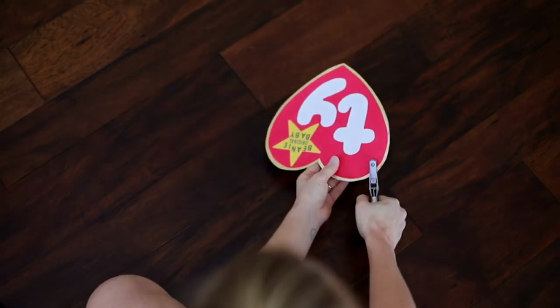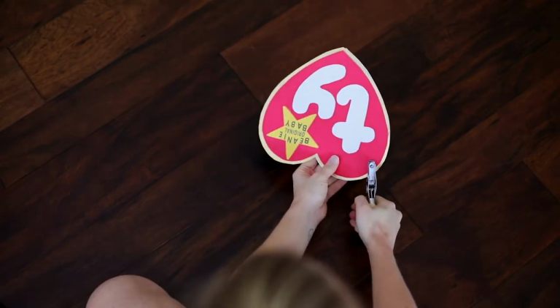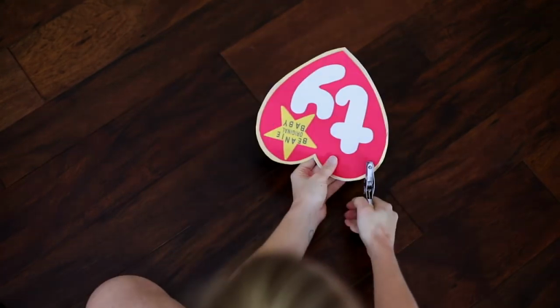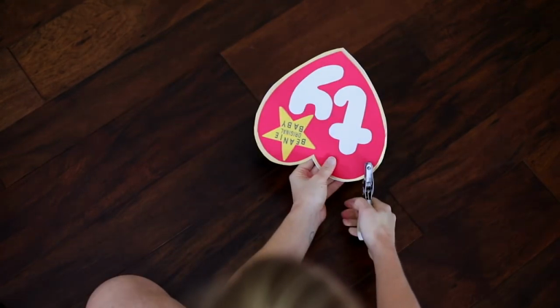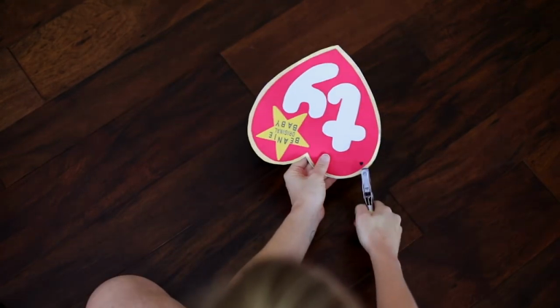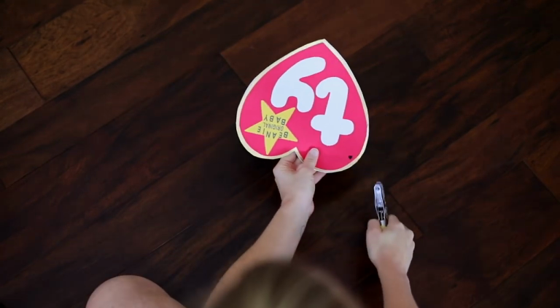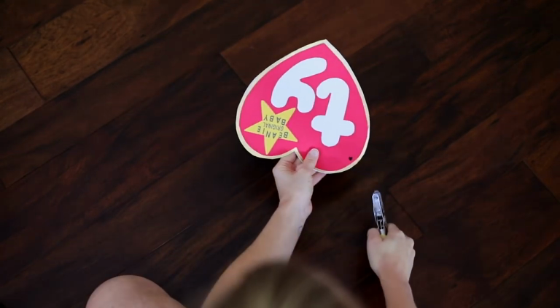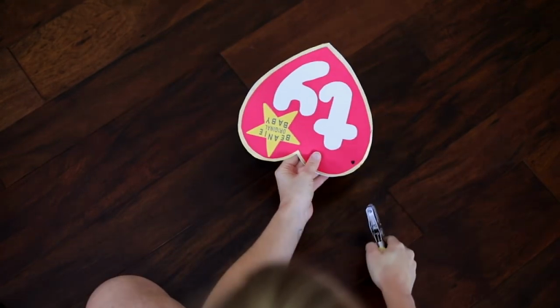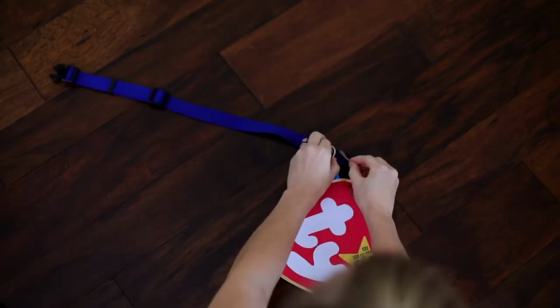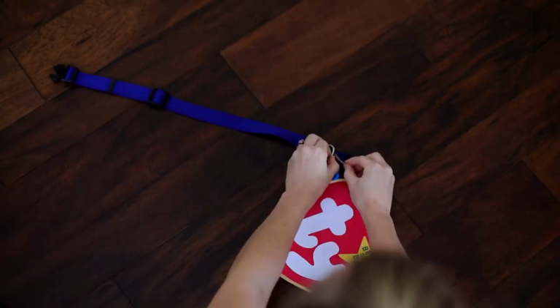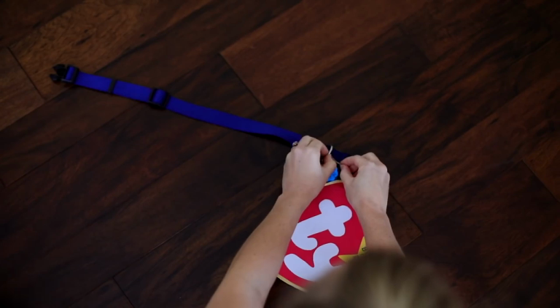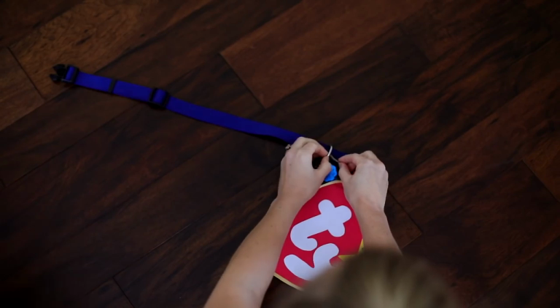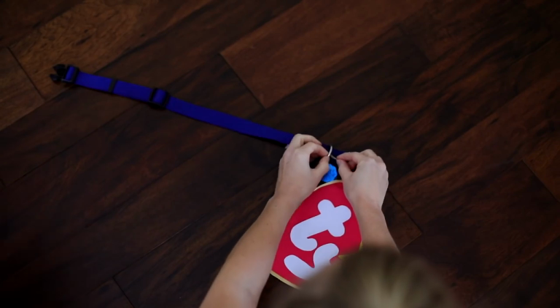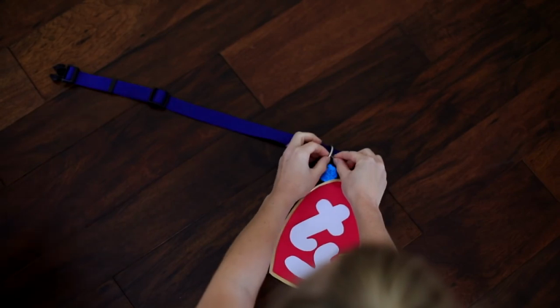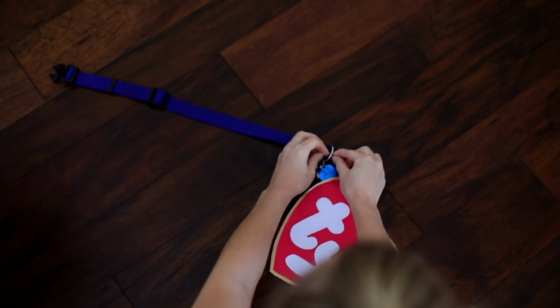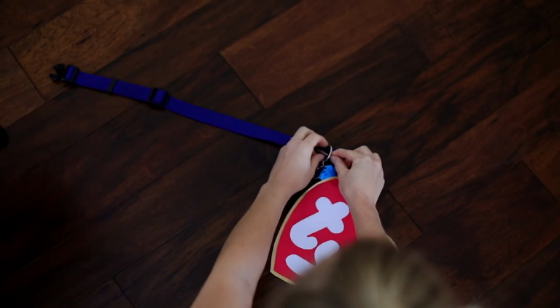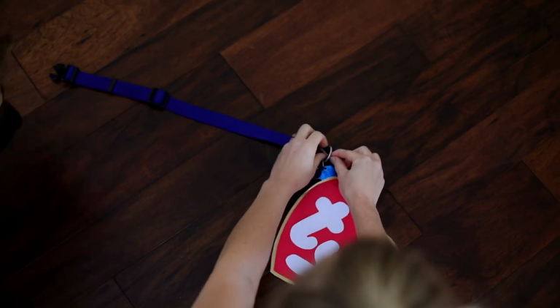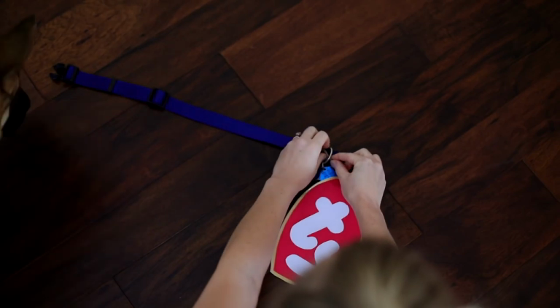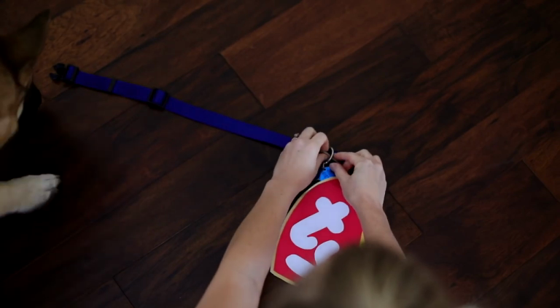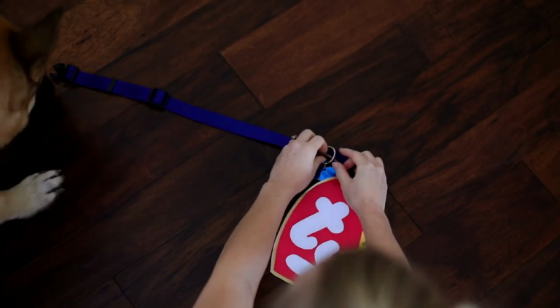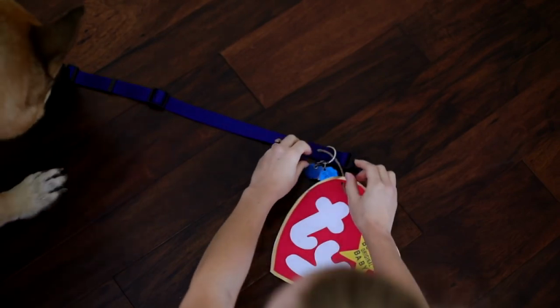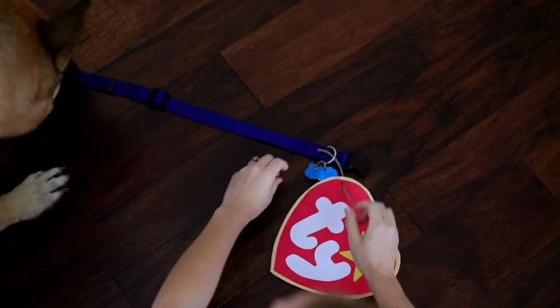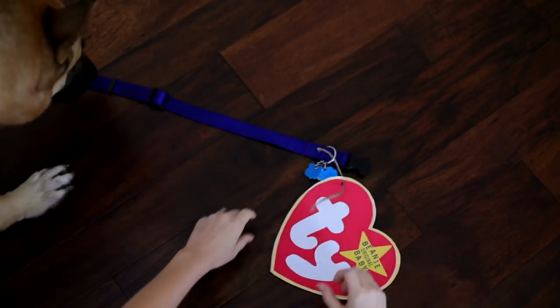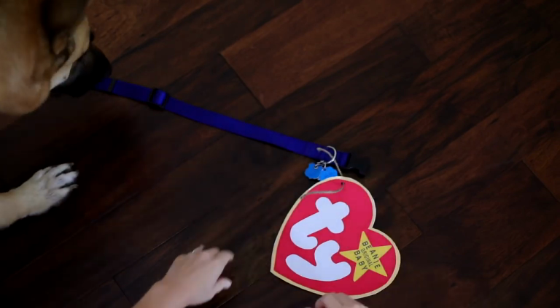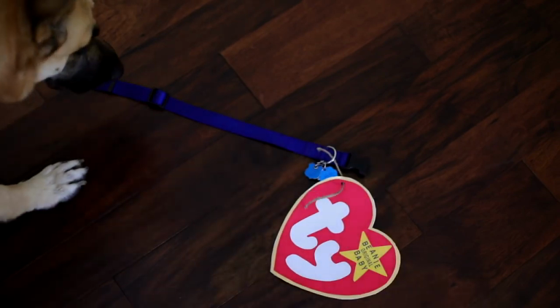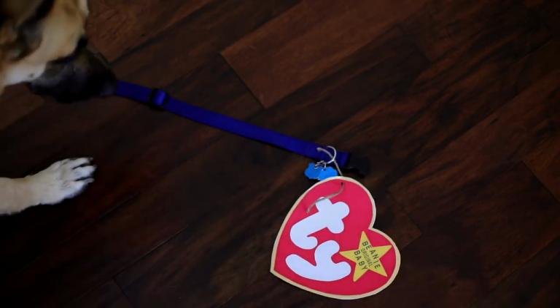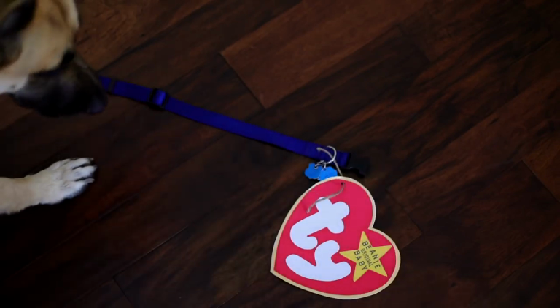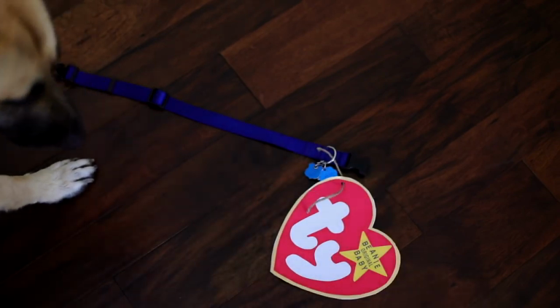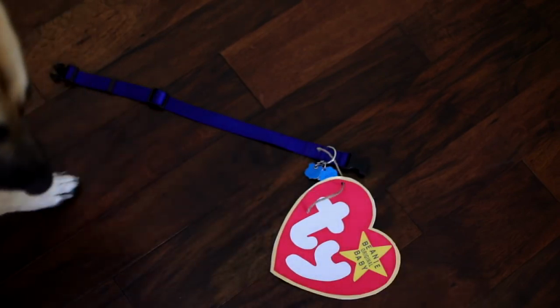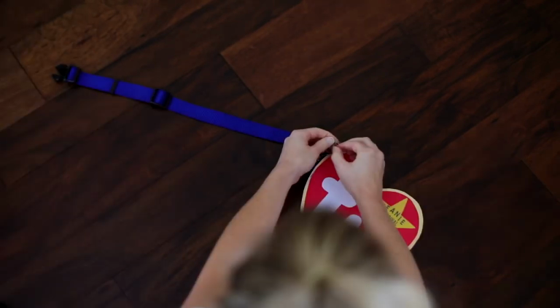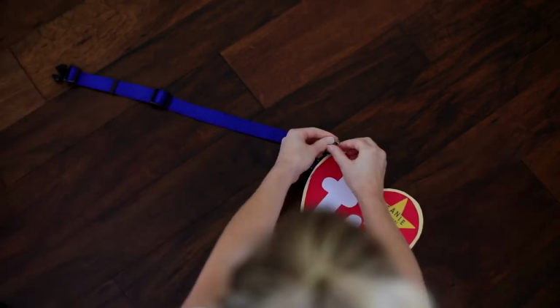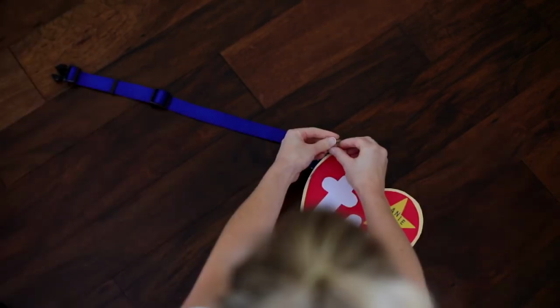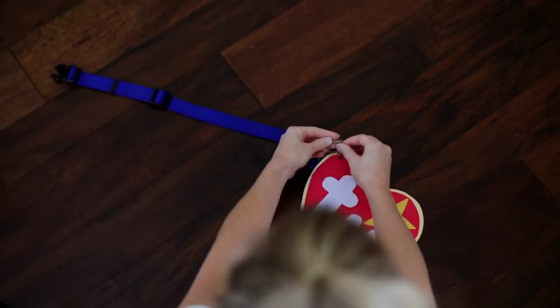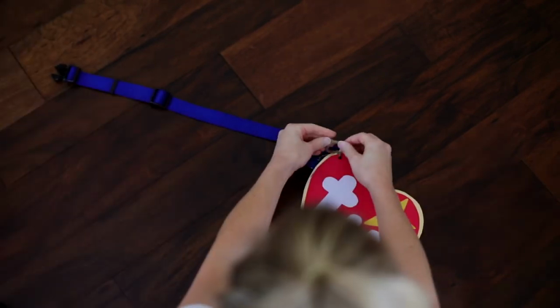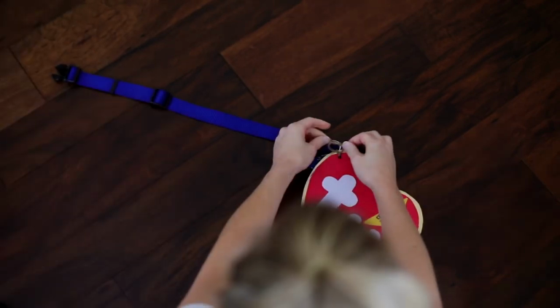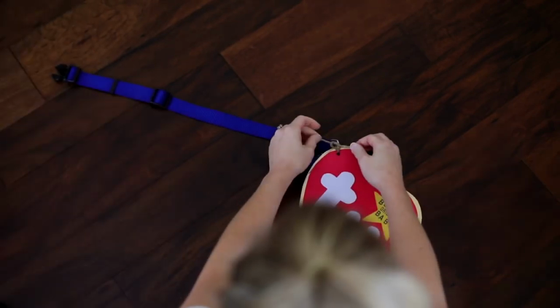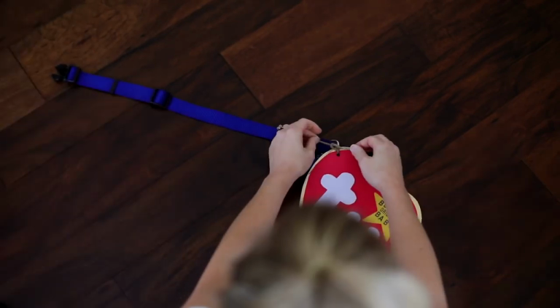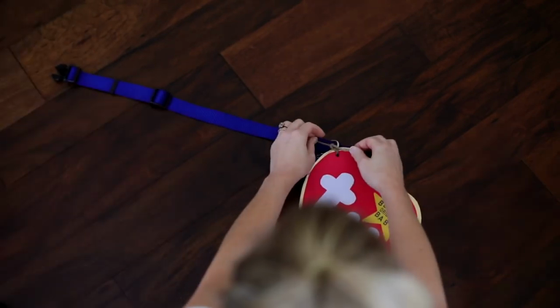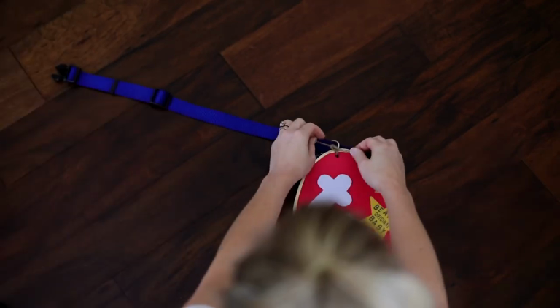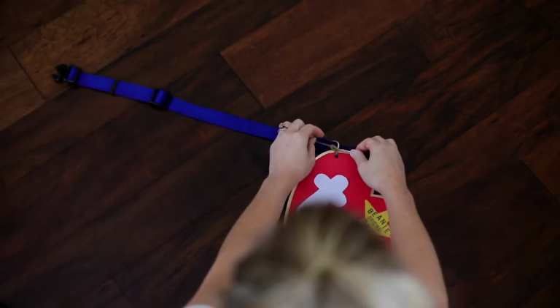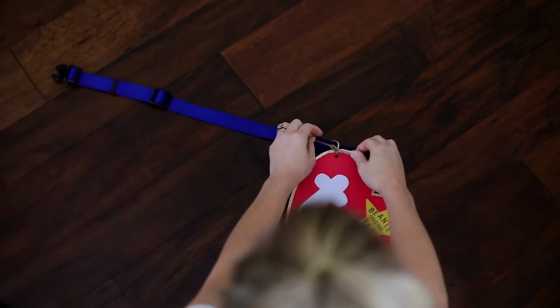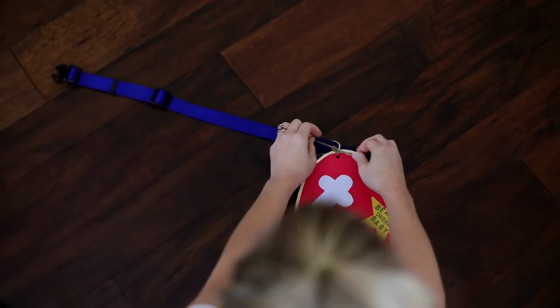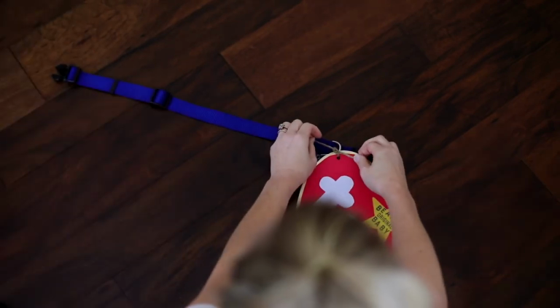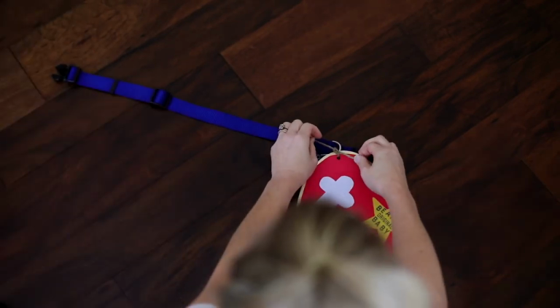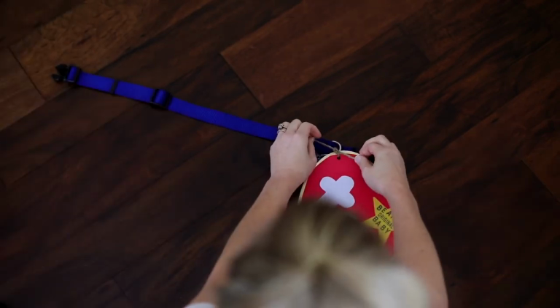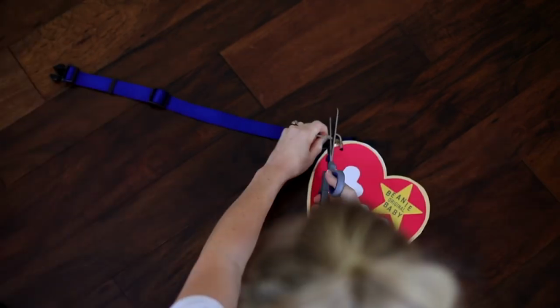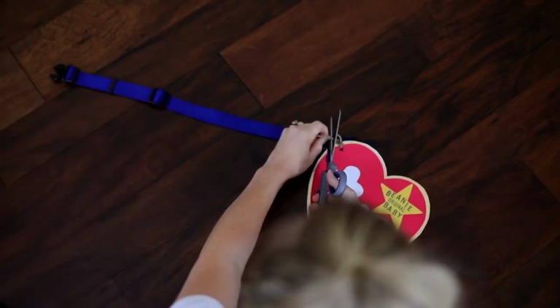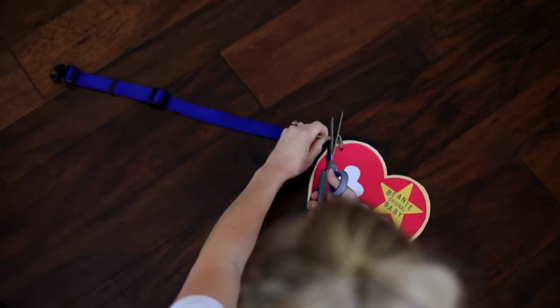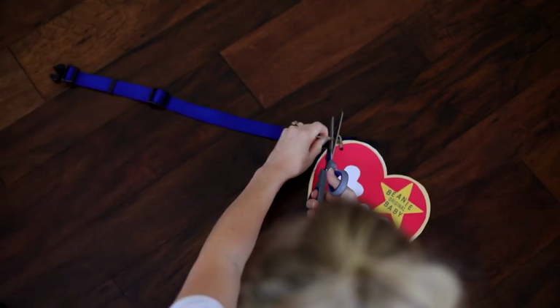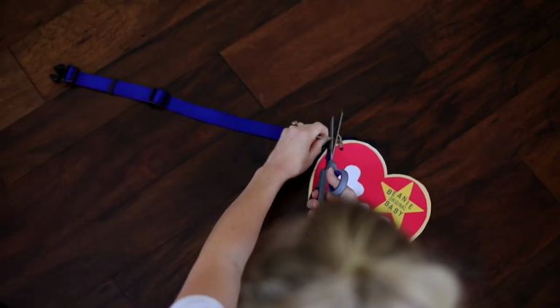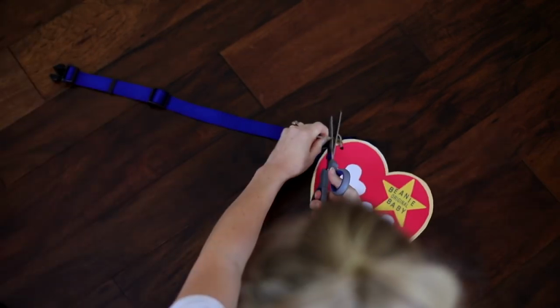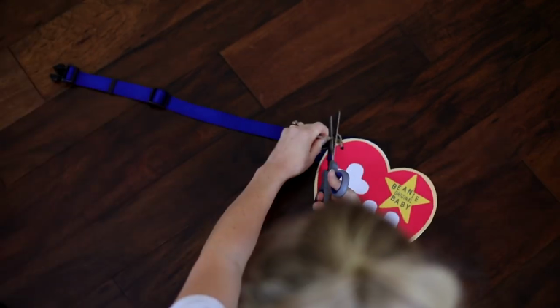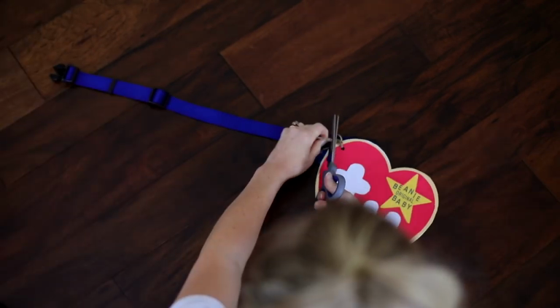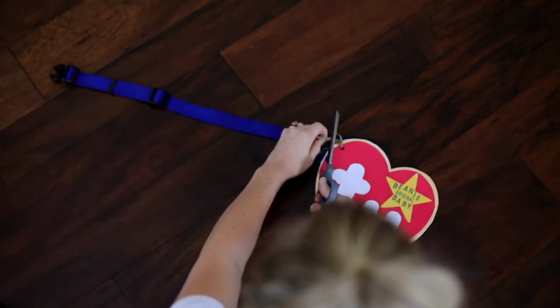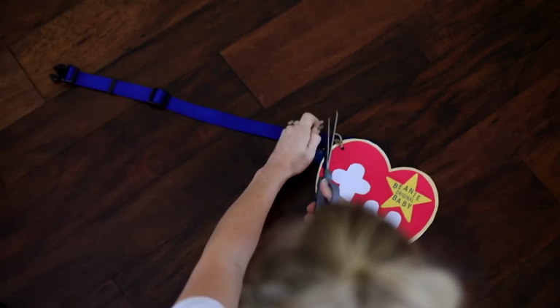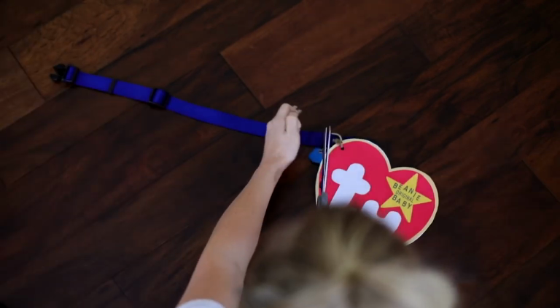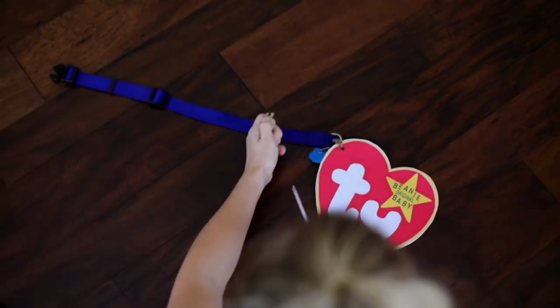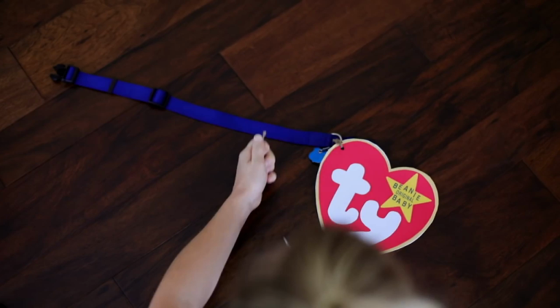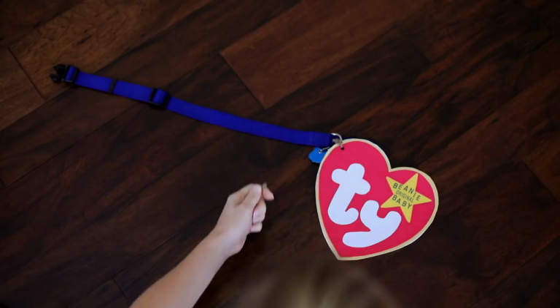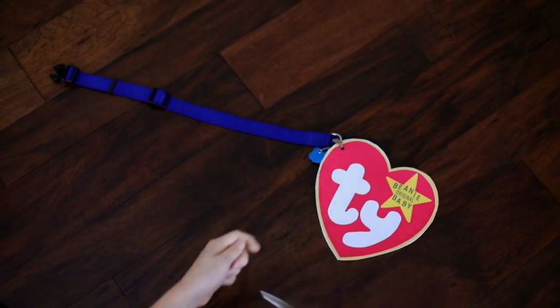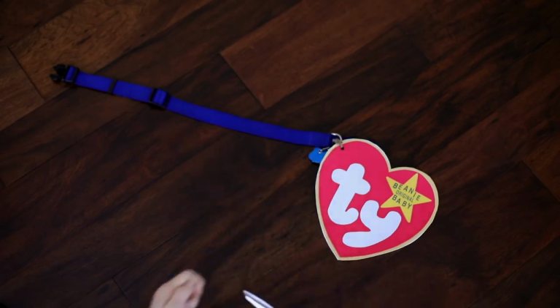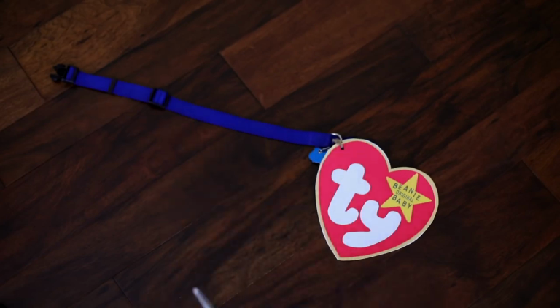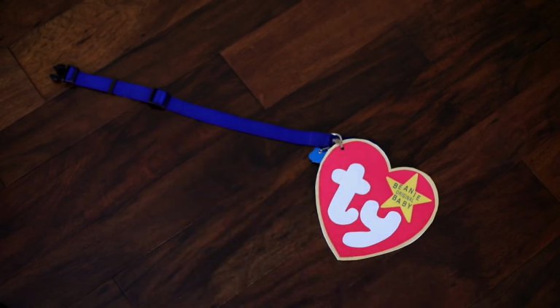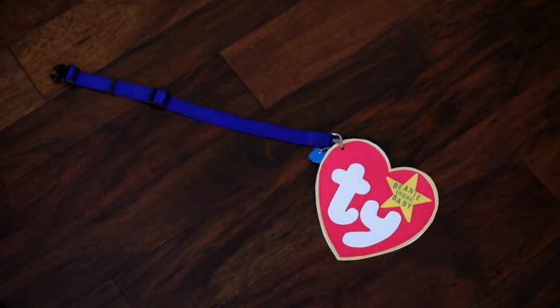Hole punch the corner. Use your string and tie it to your dog's collar. Snip the tips. And admire.